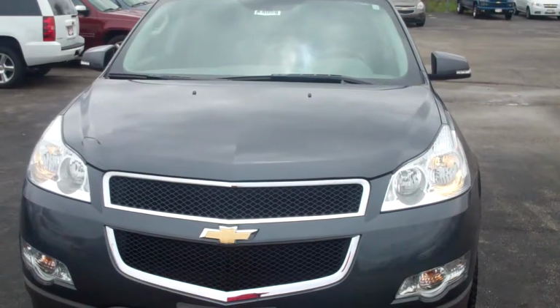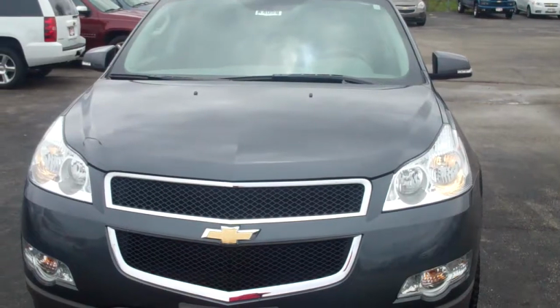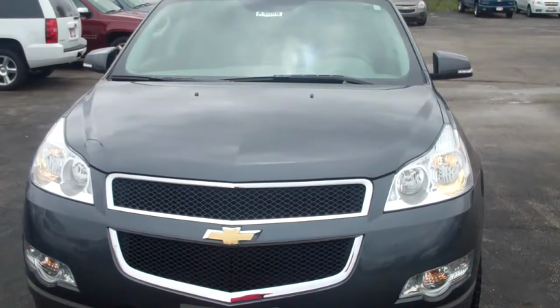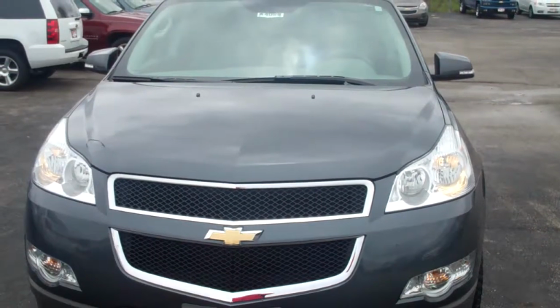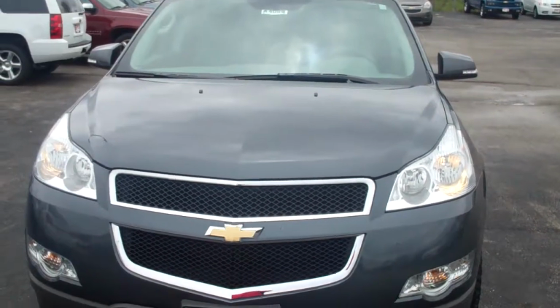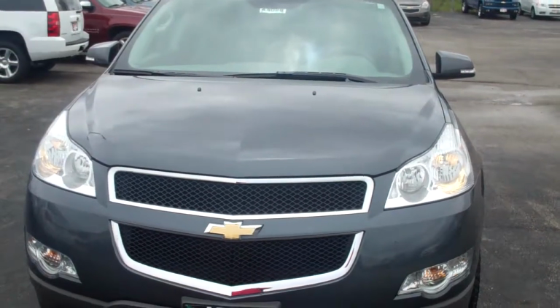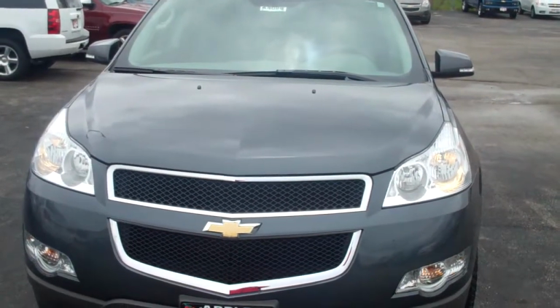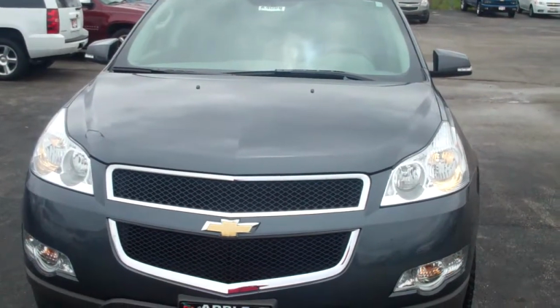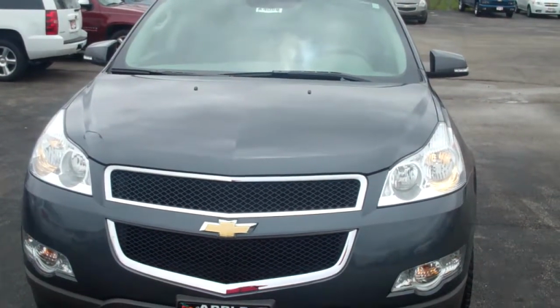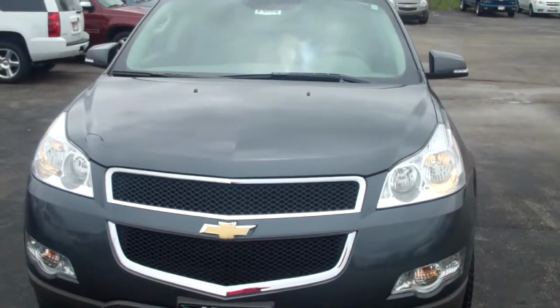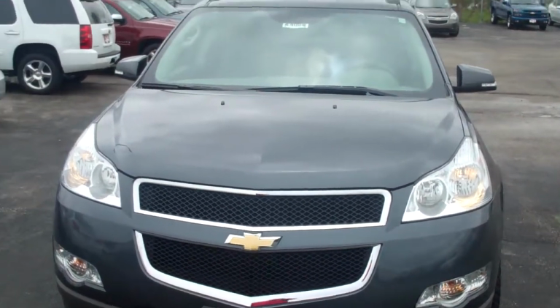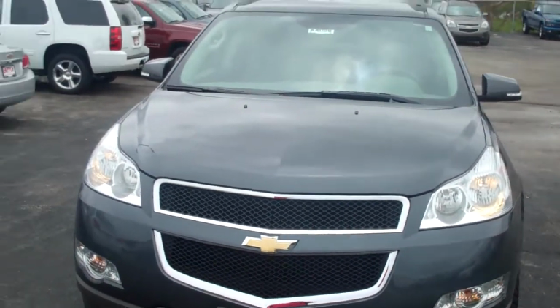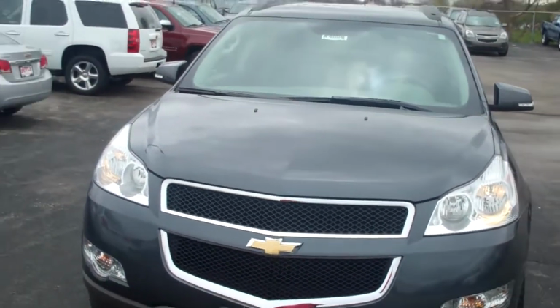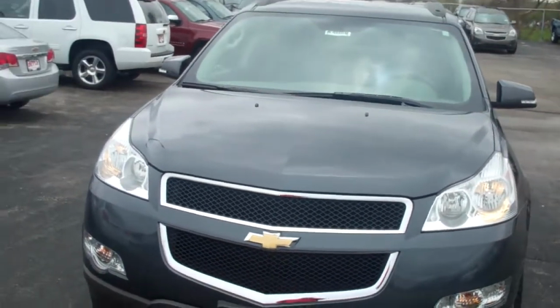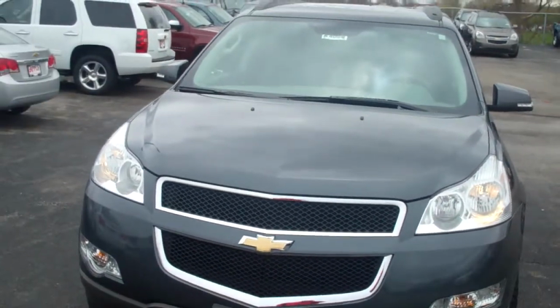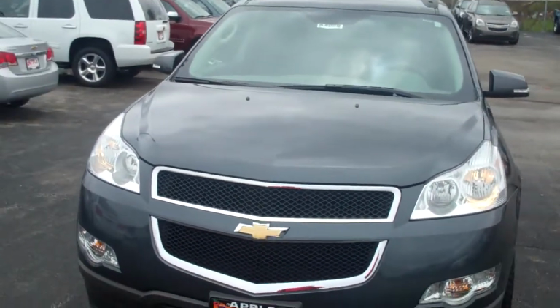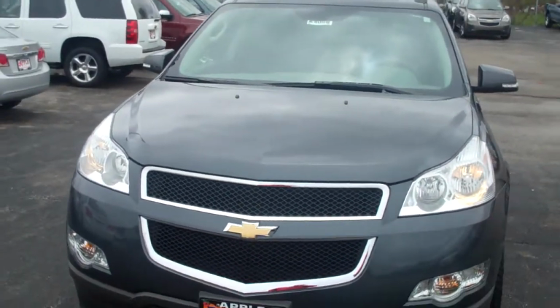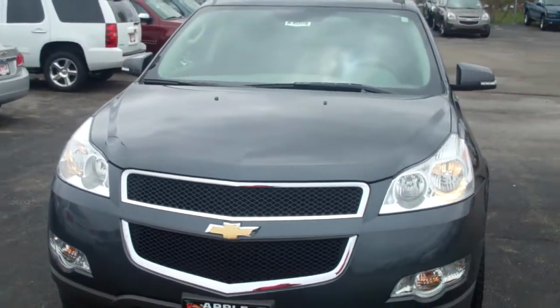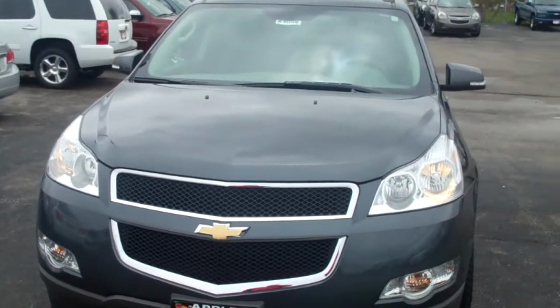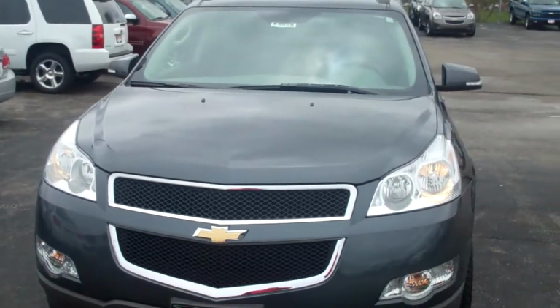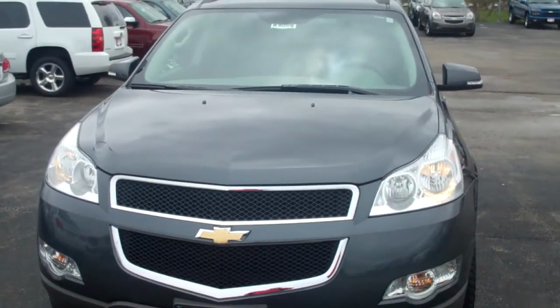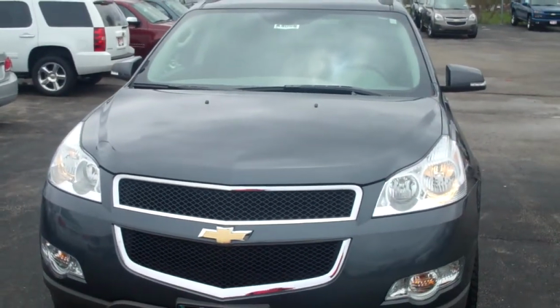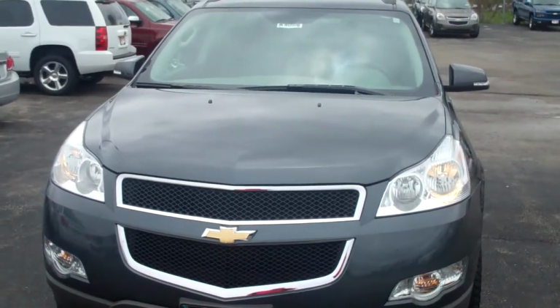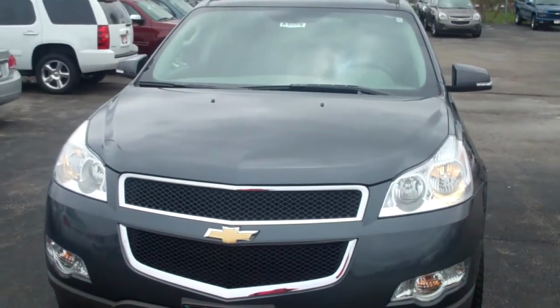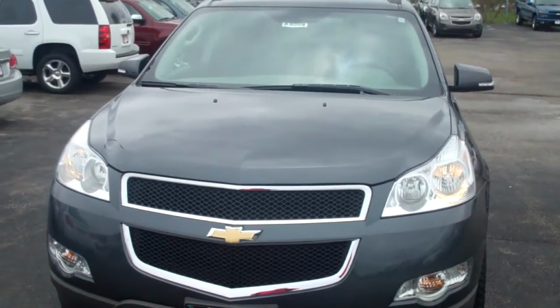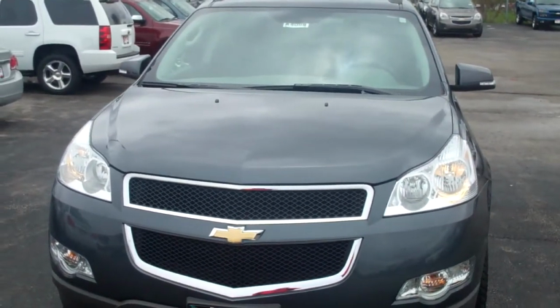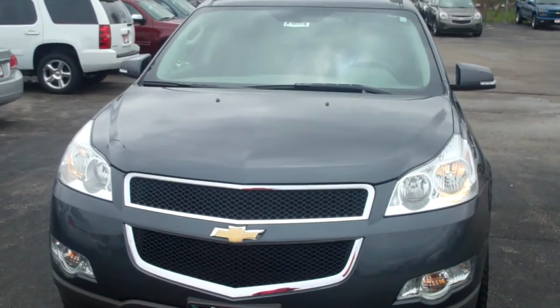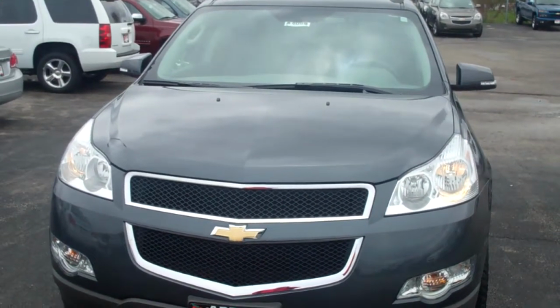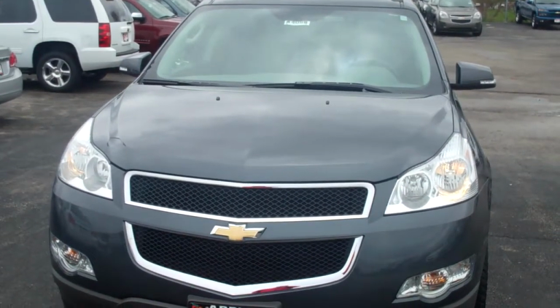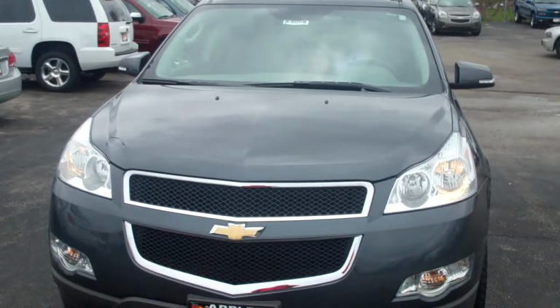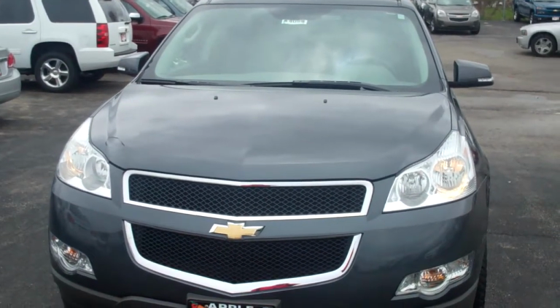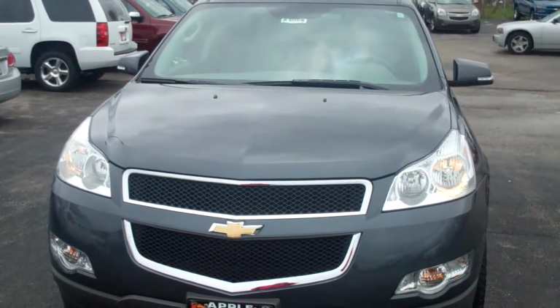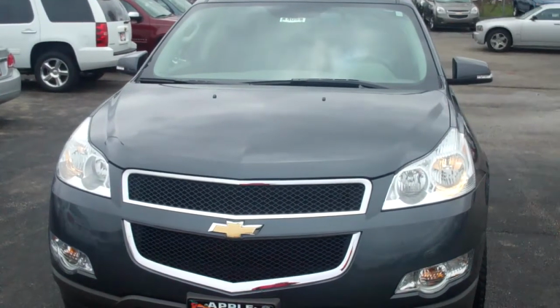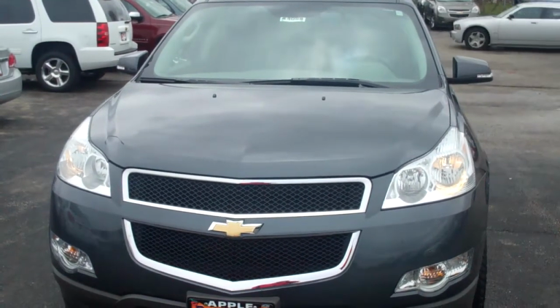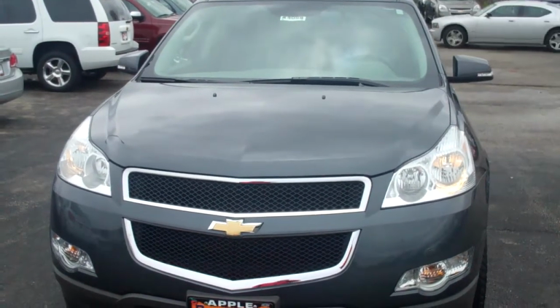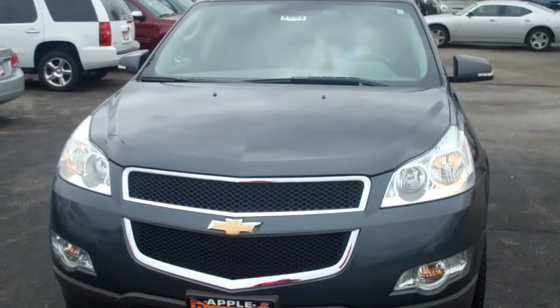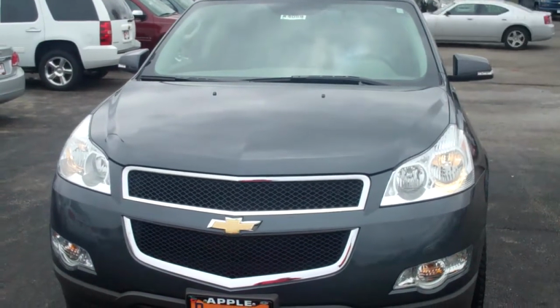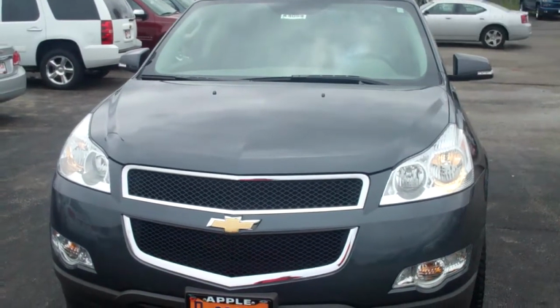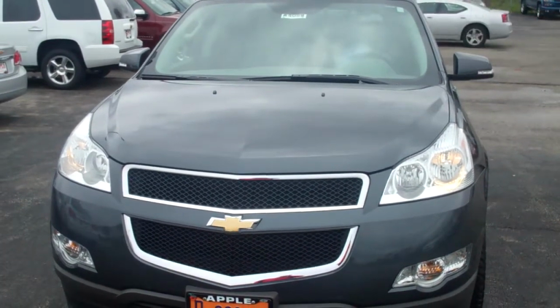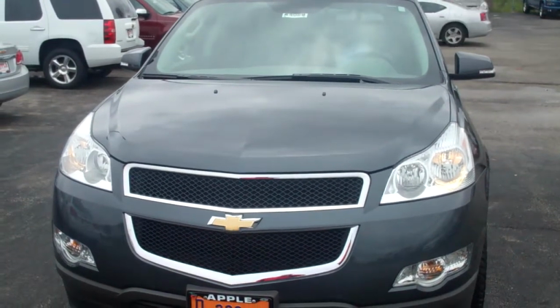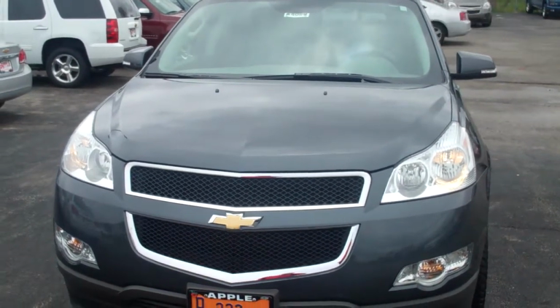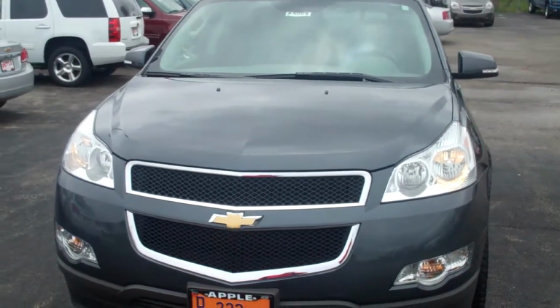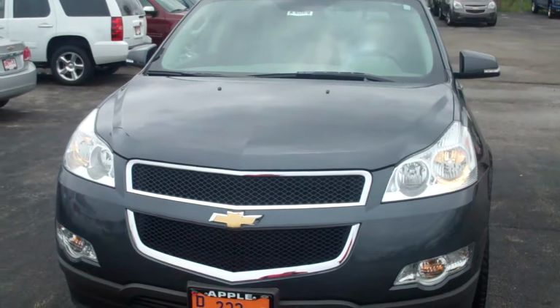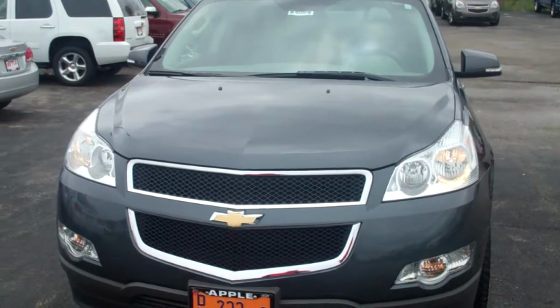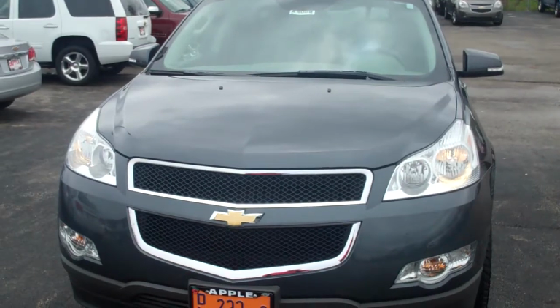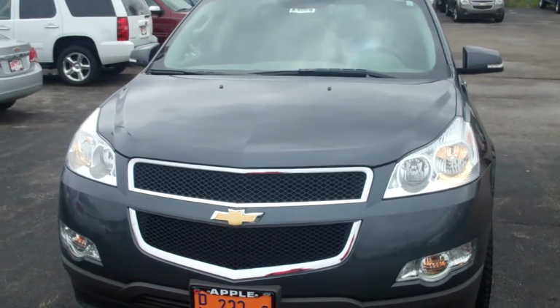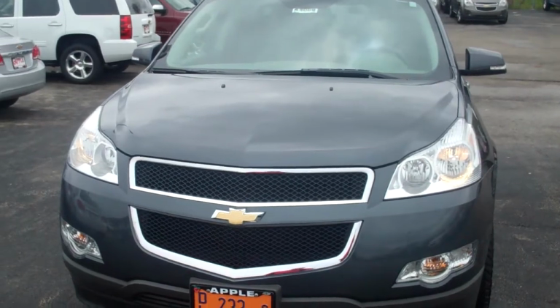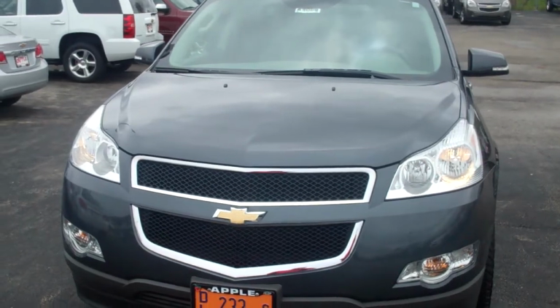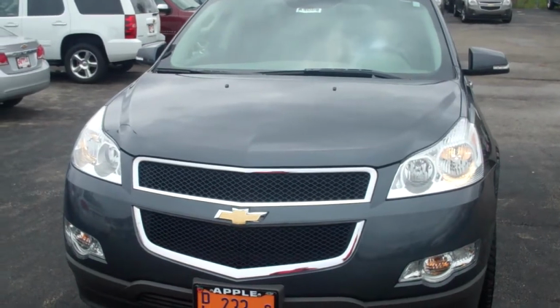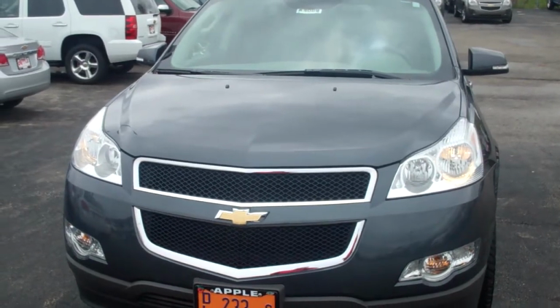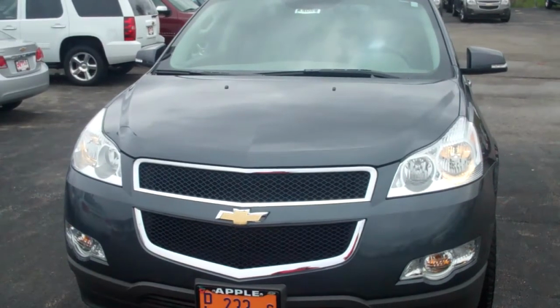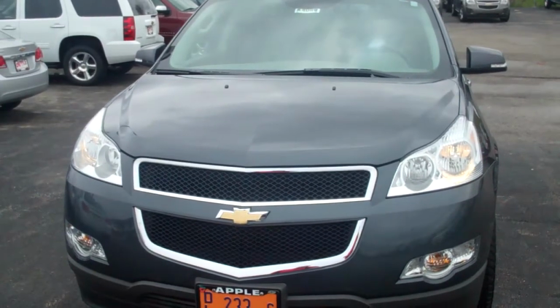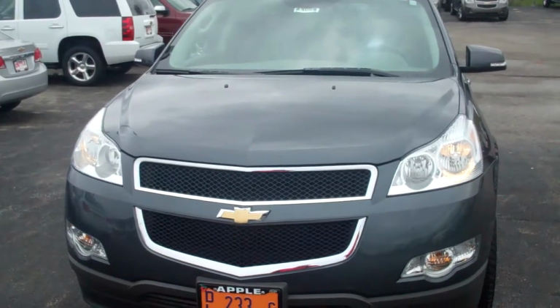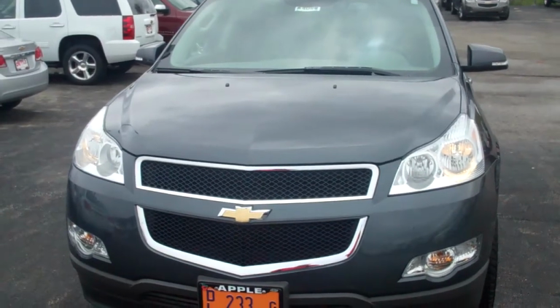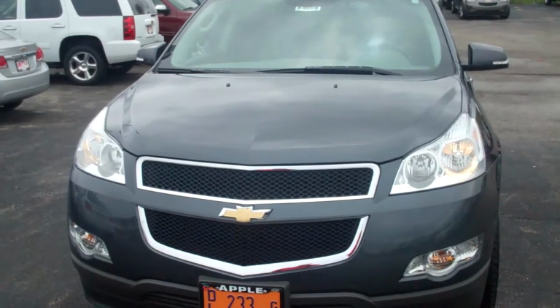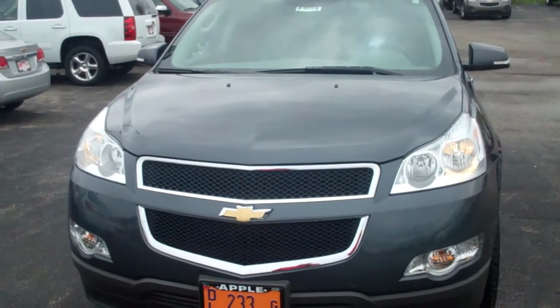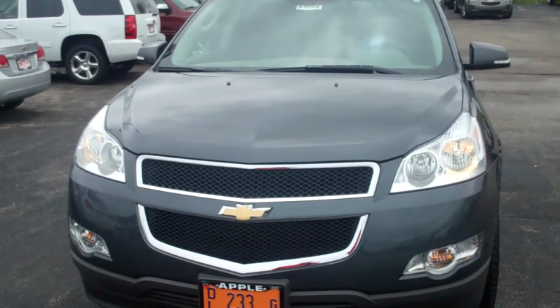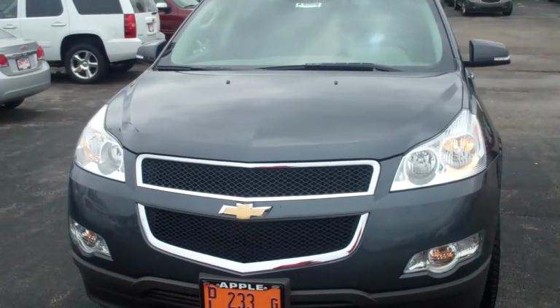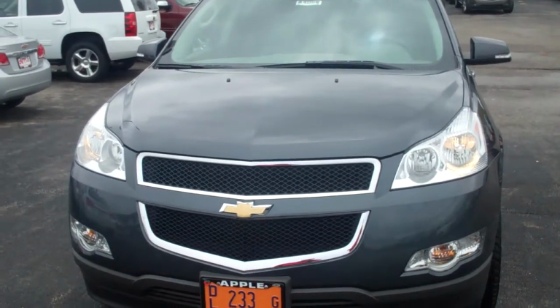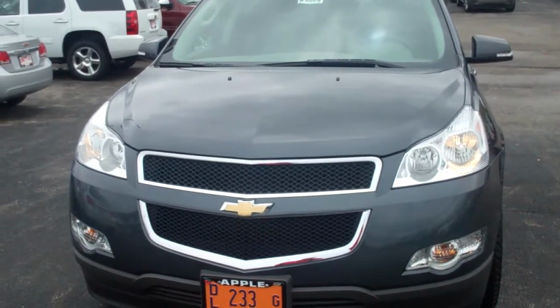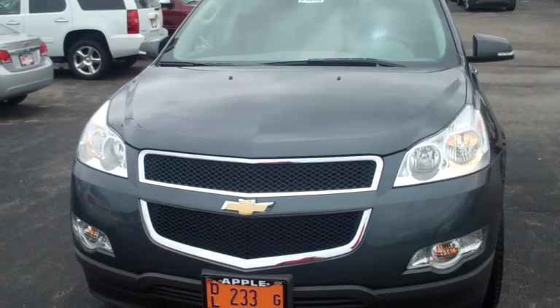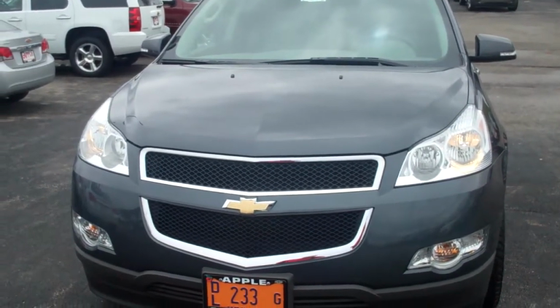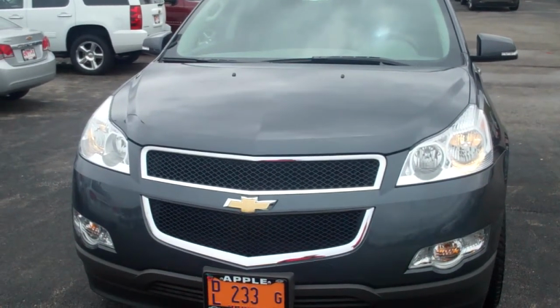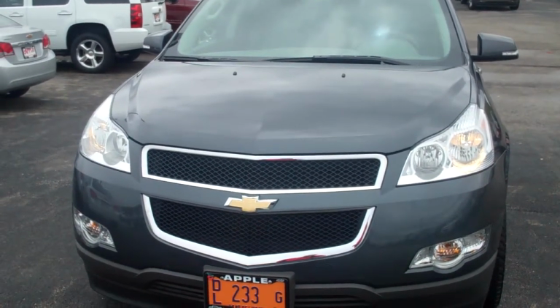Sean, it's Lou over at Apple Chevrolet. Just checking in with you again with respect to the video I said I was going to send you. This is on the 2010 Traverse.